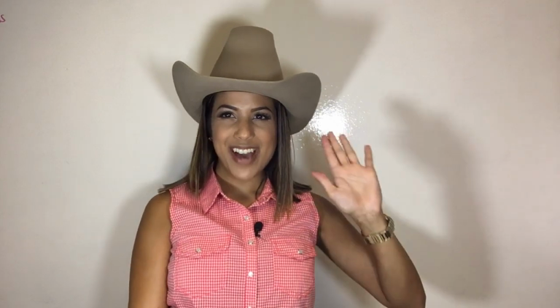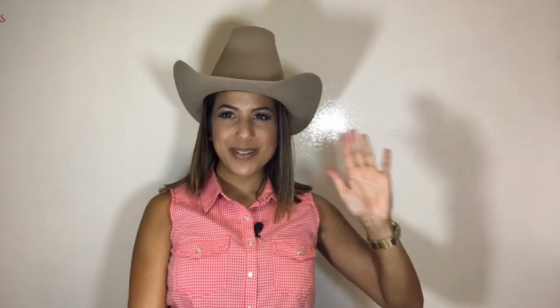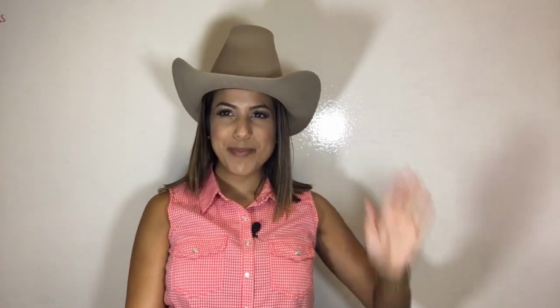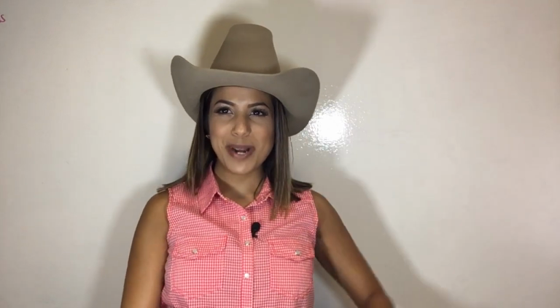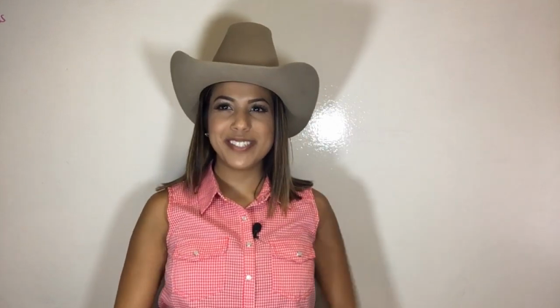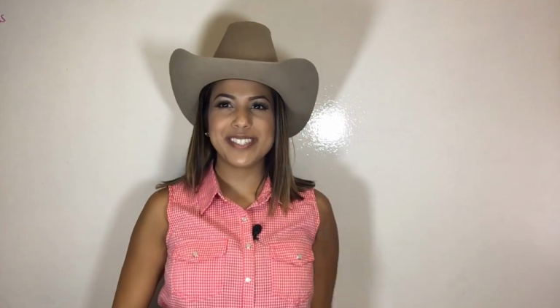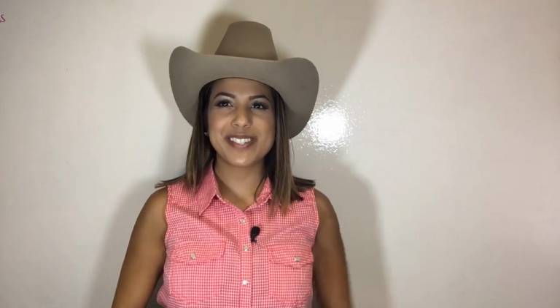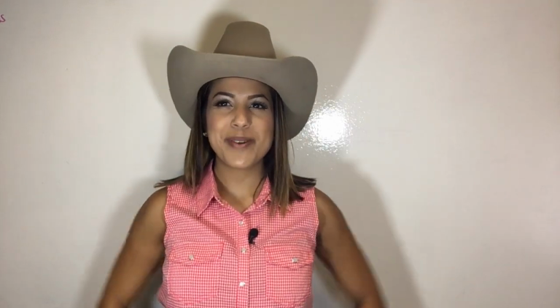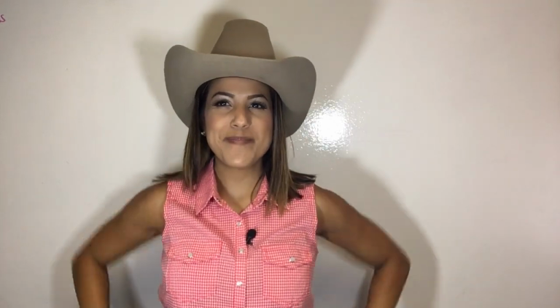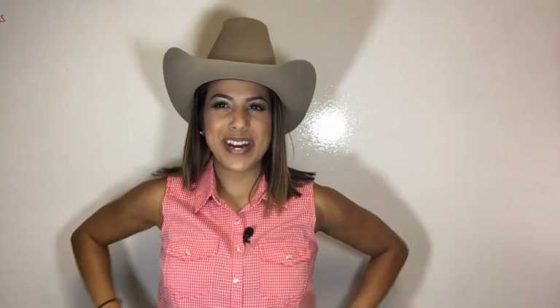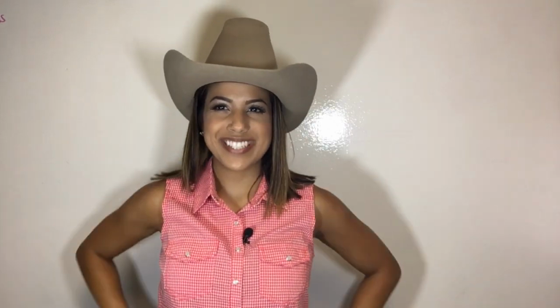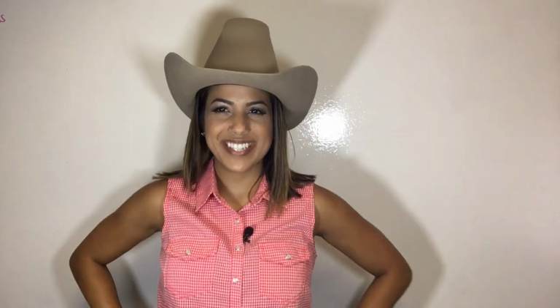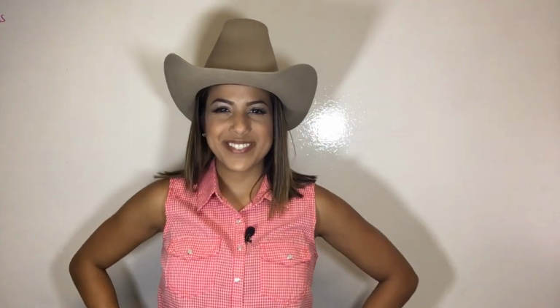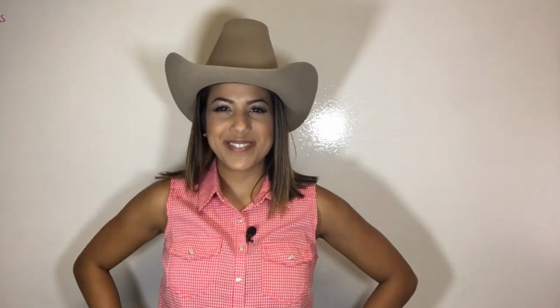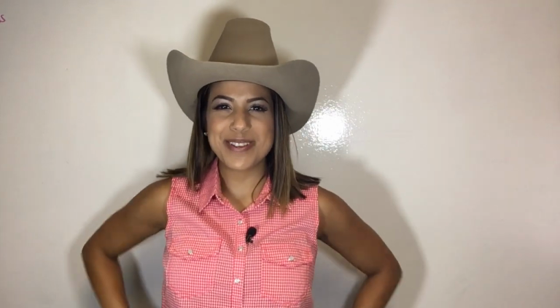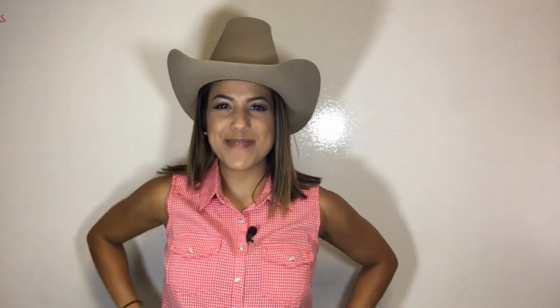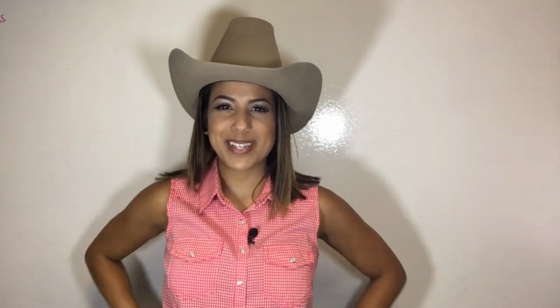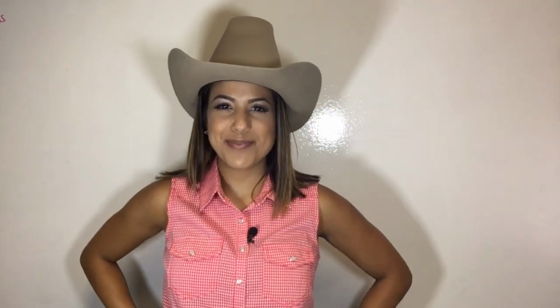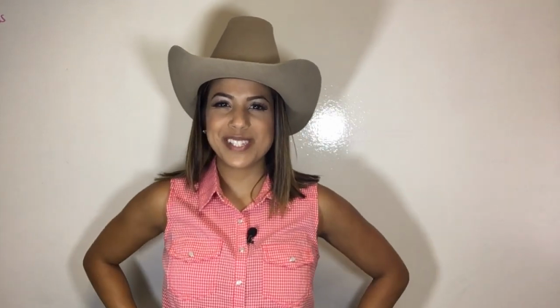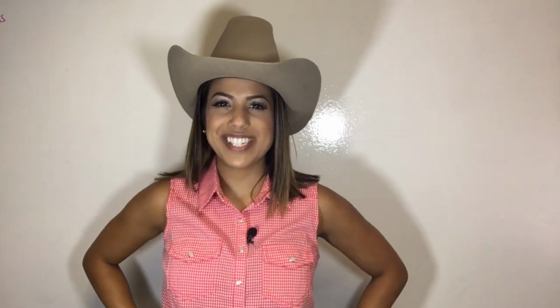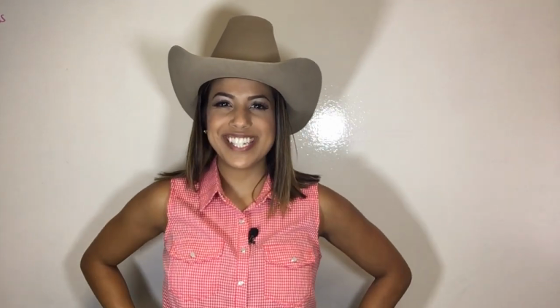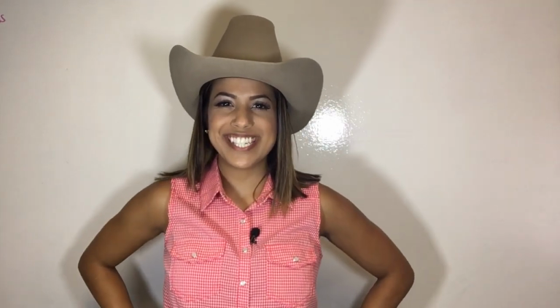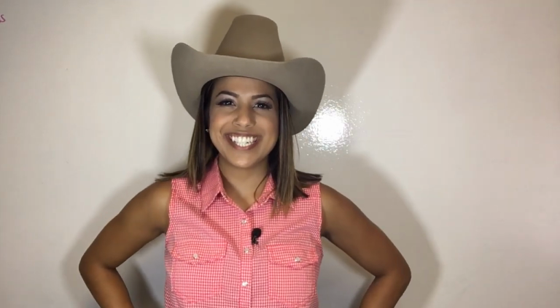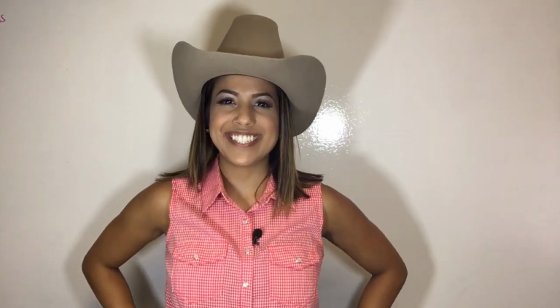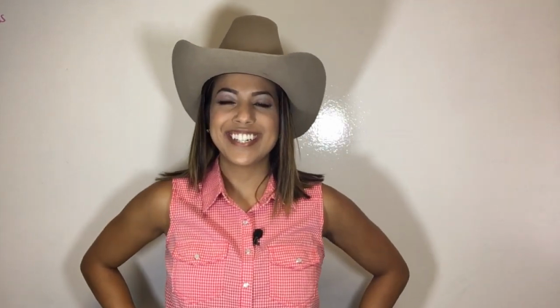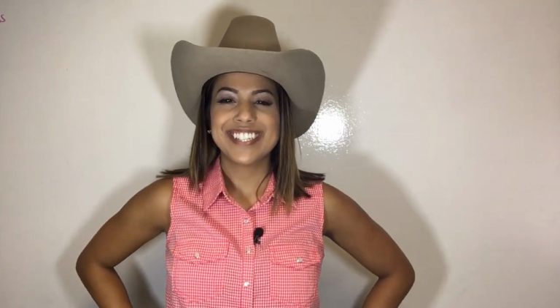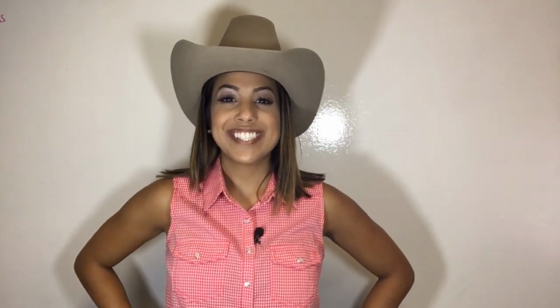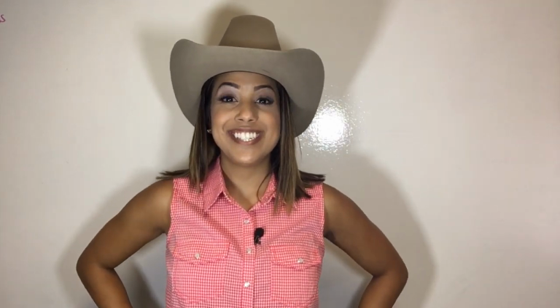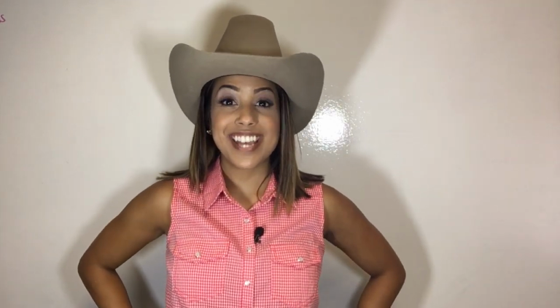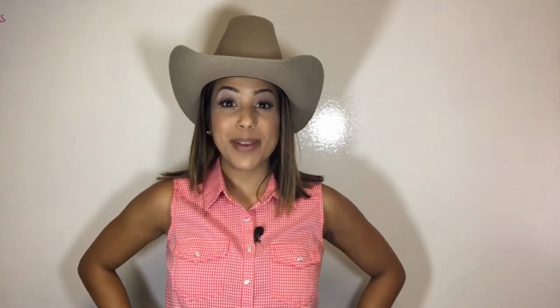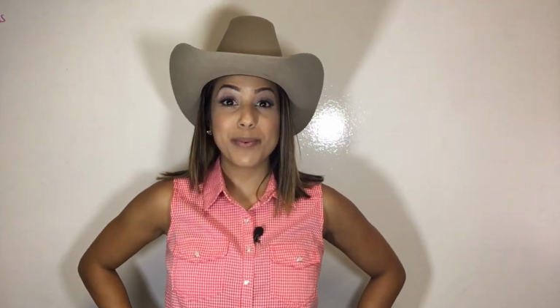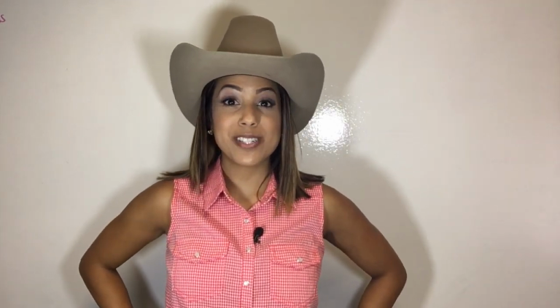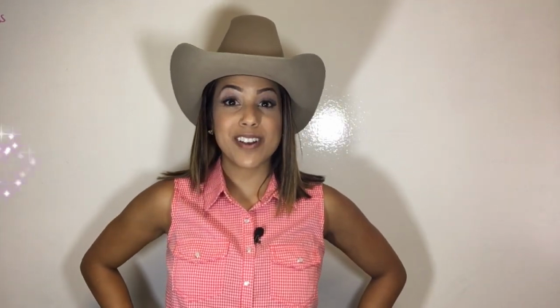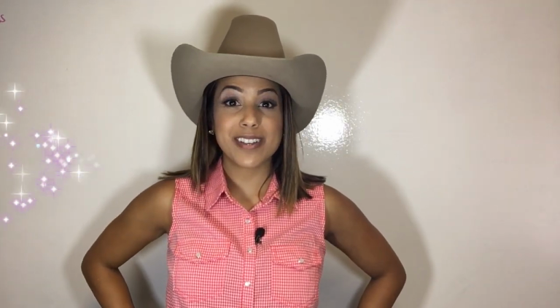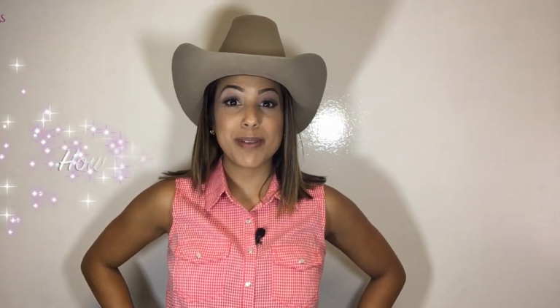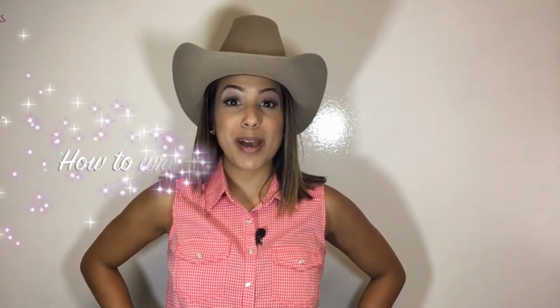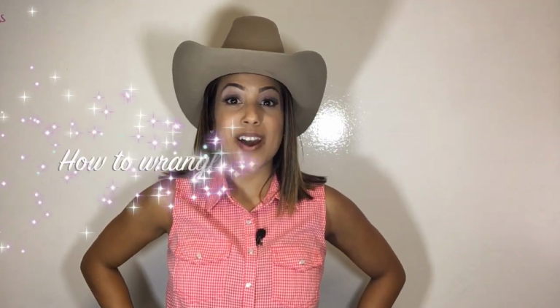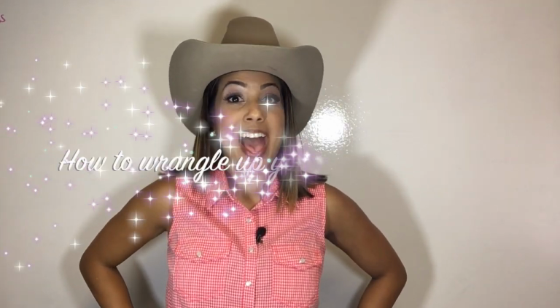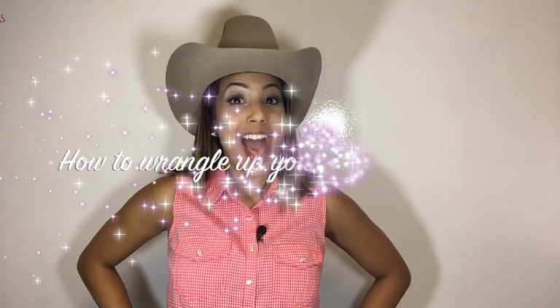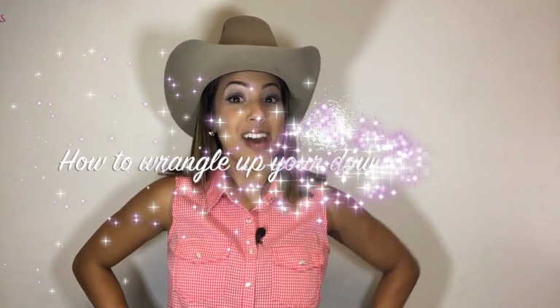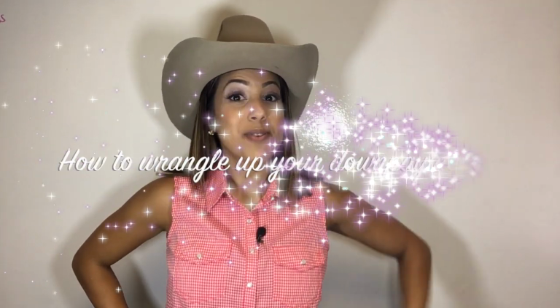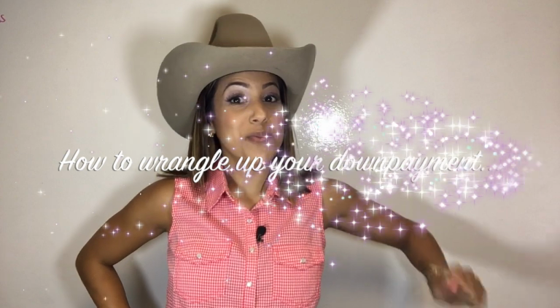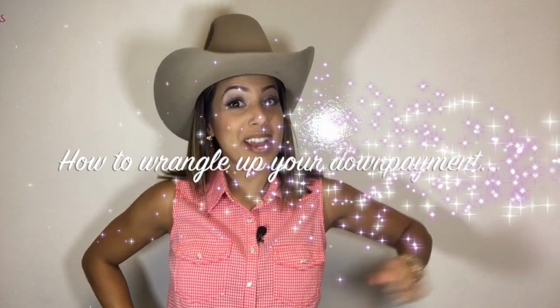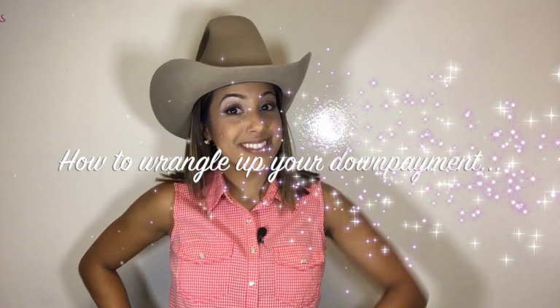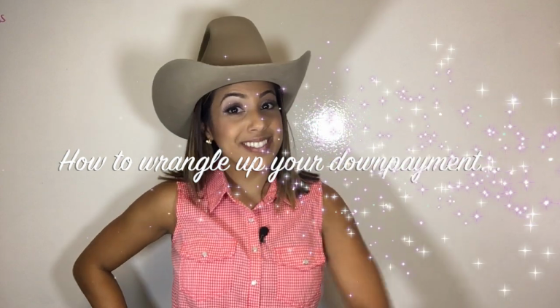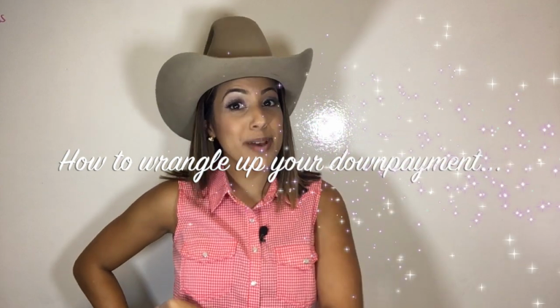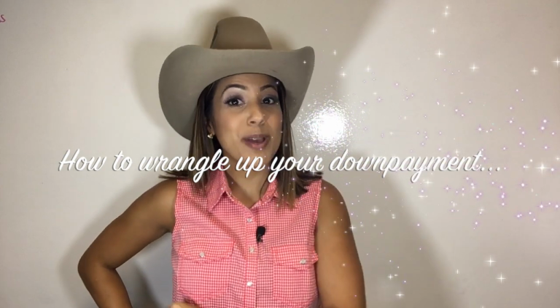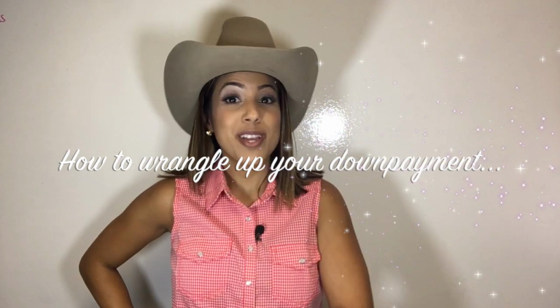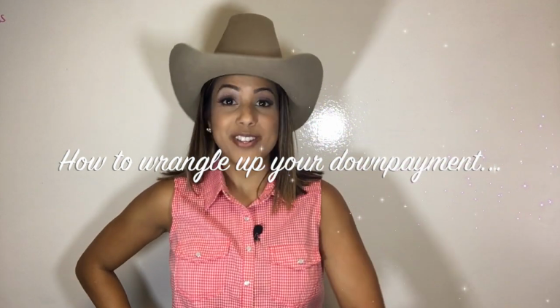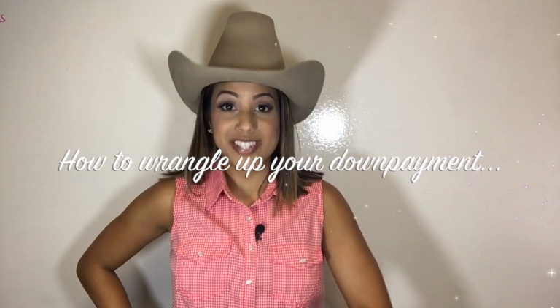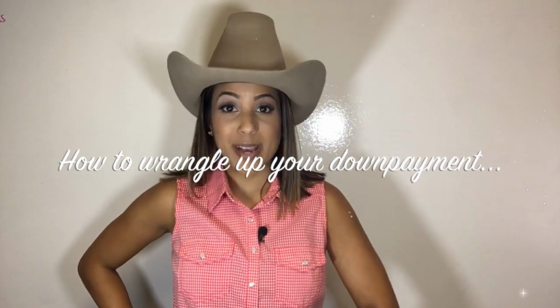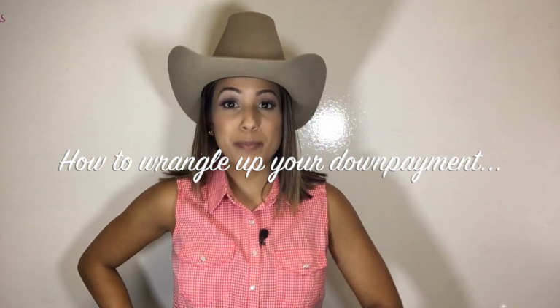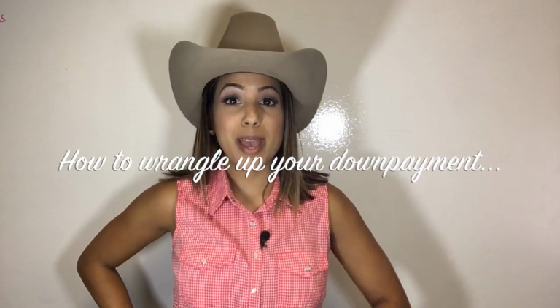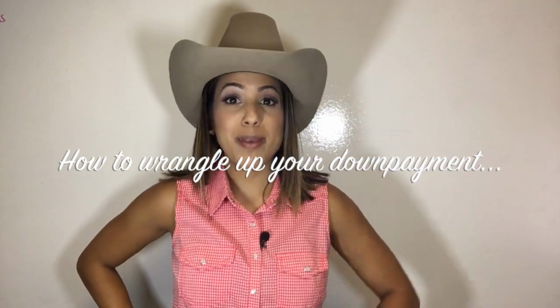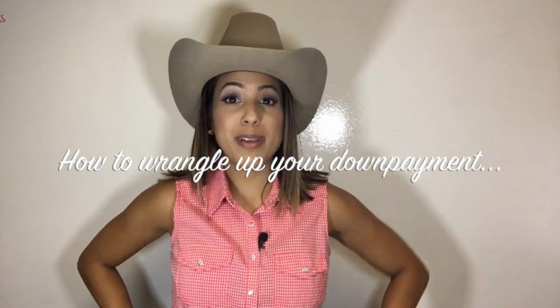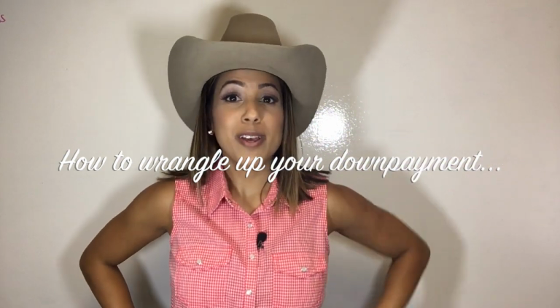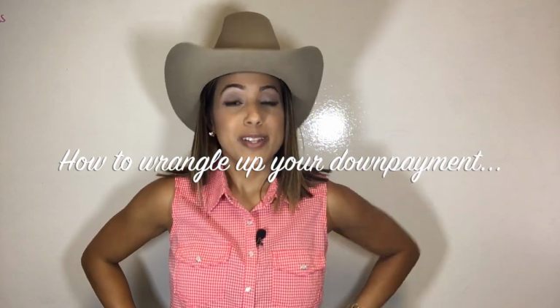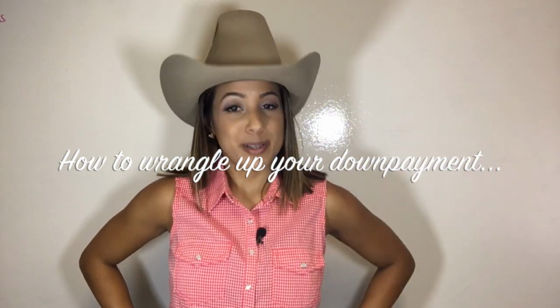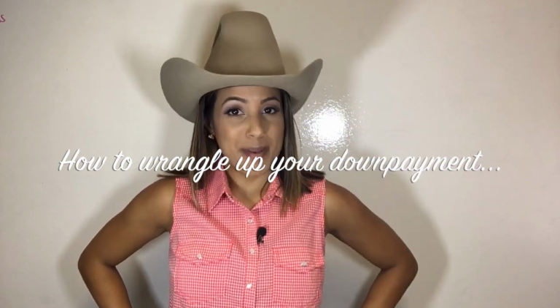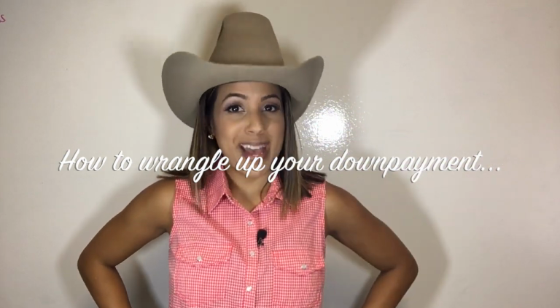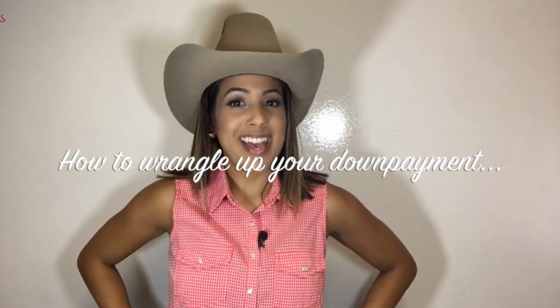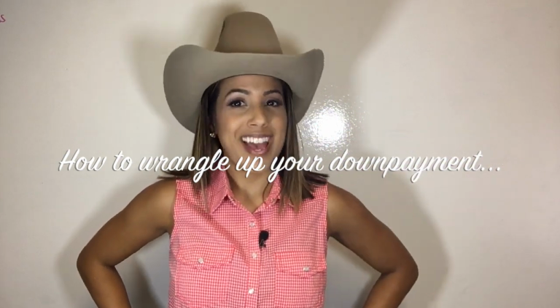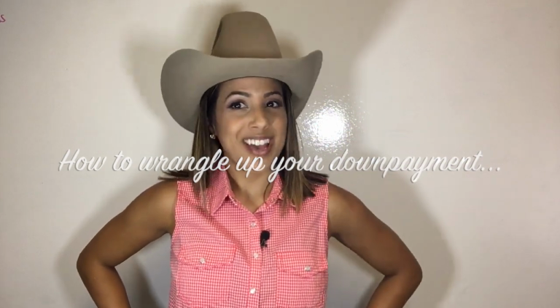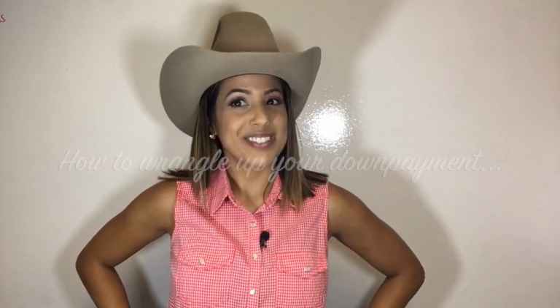Howdy Partners! Monica with RE-MAX Prestige here. Today we're talking about how to wrangle up your down payment to buy a house.